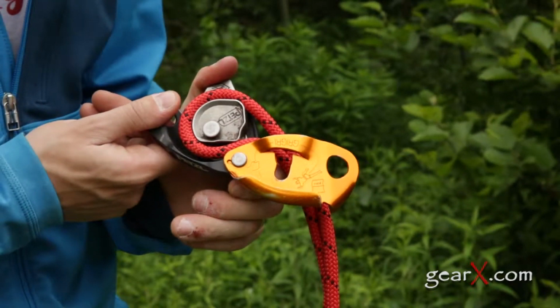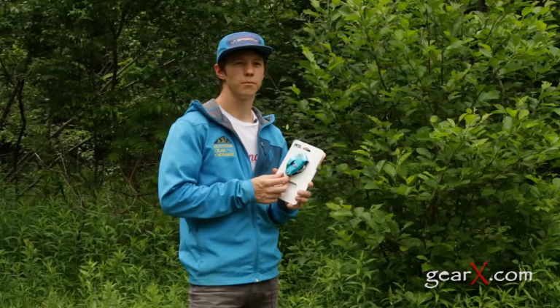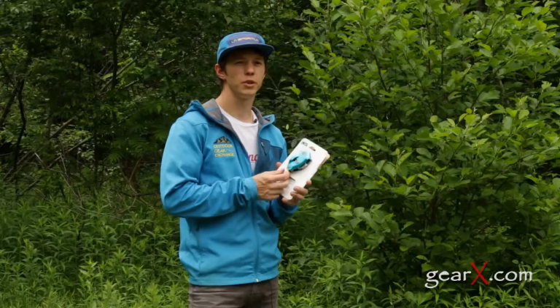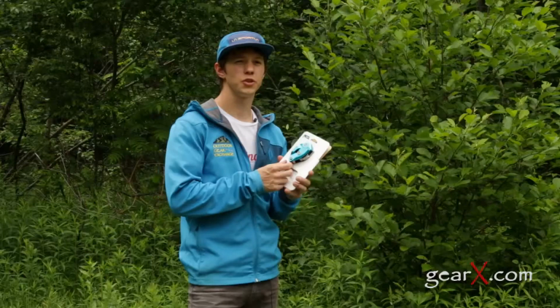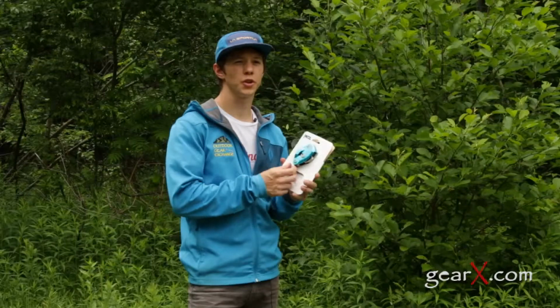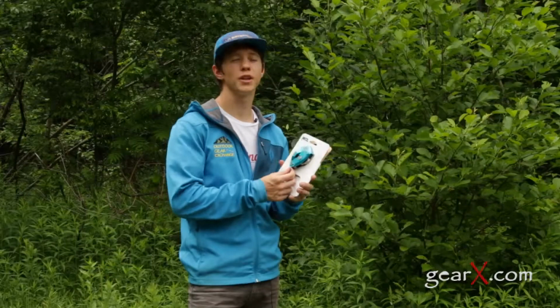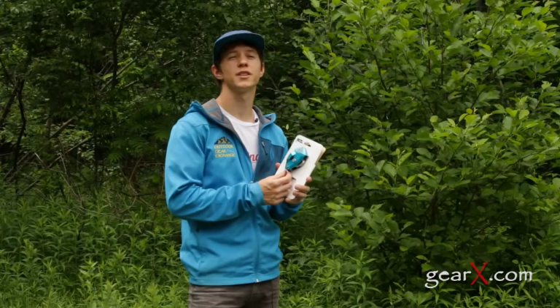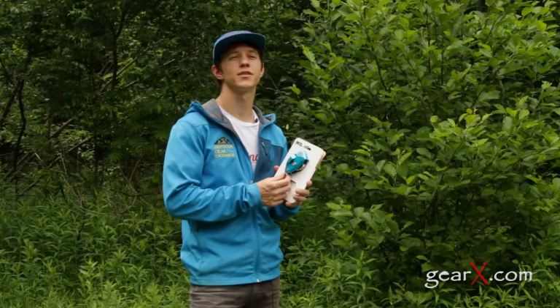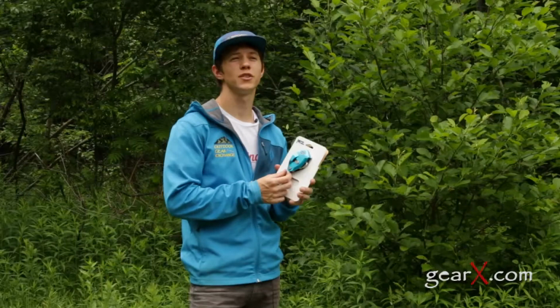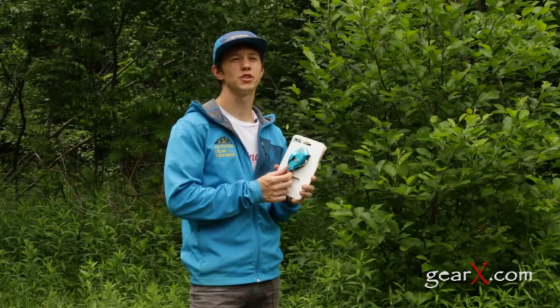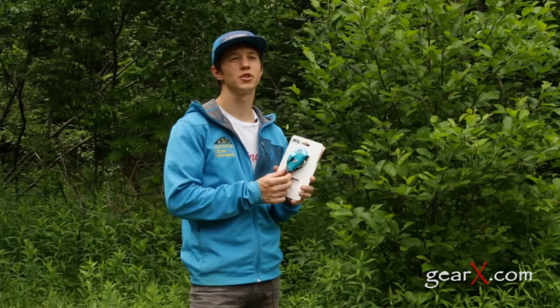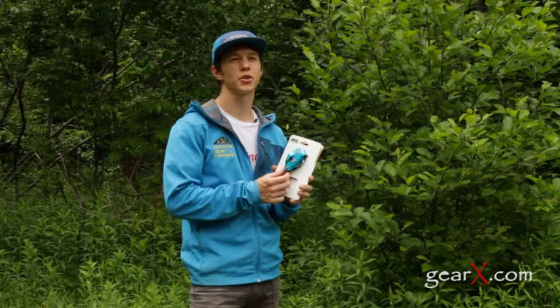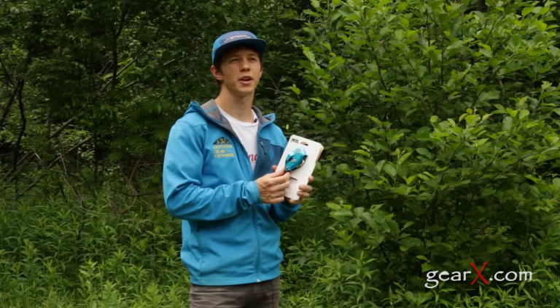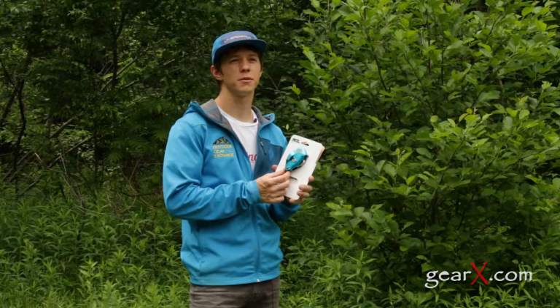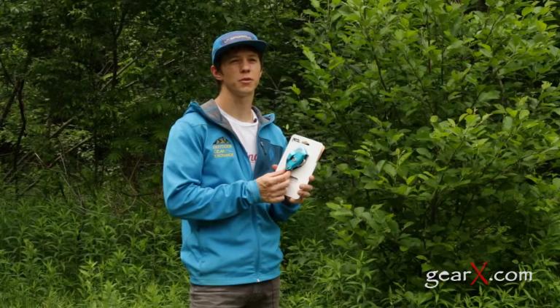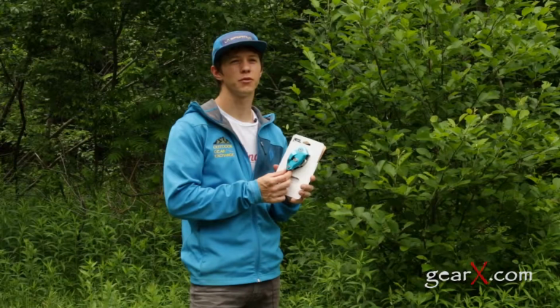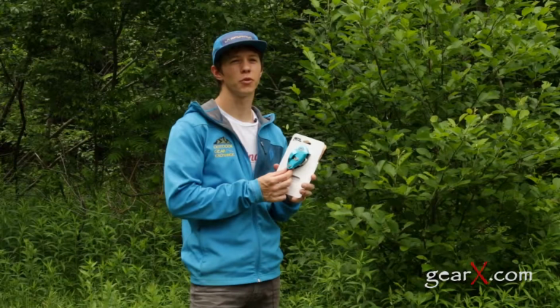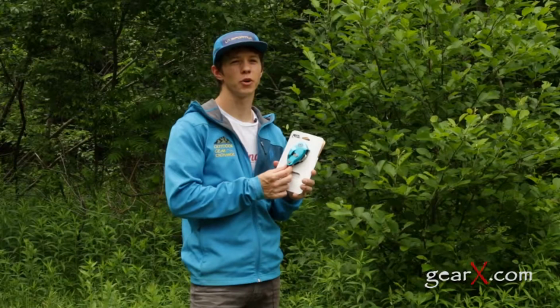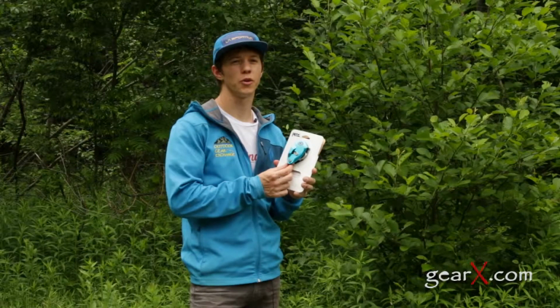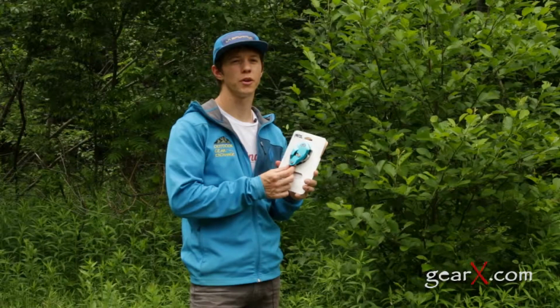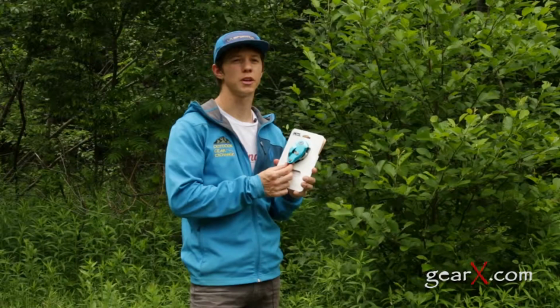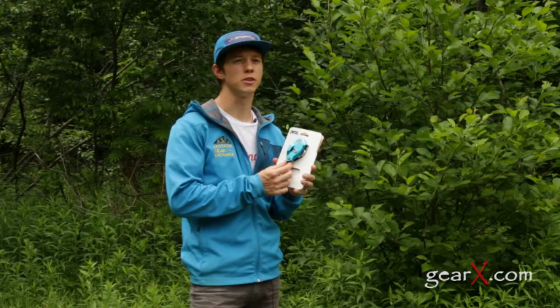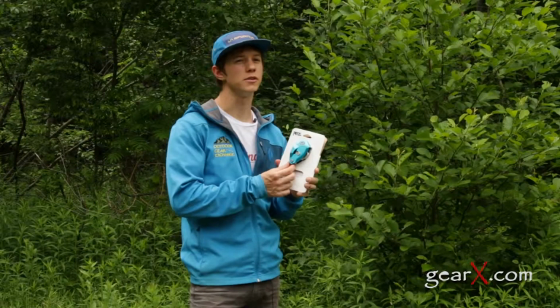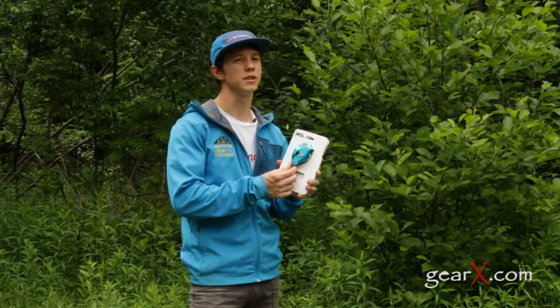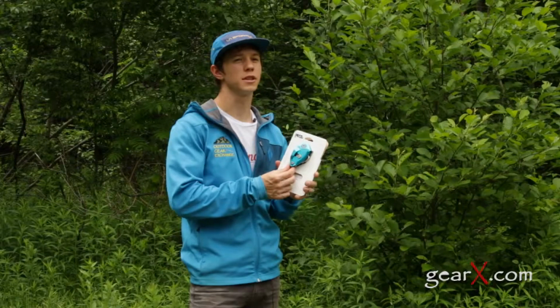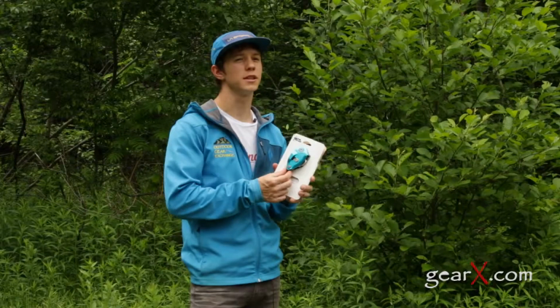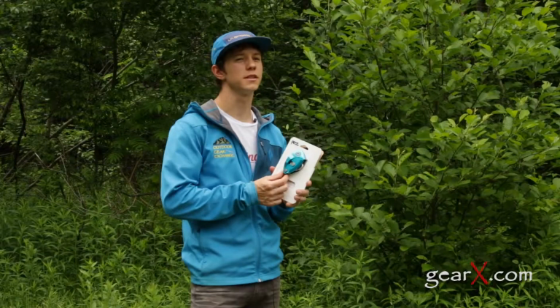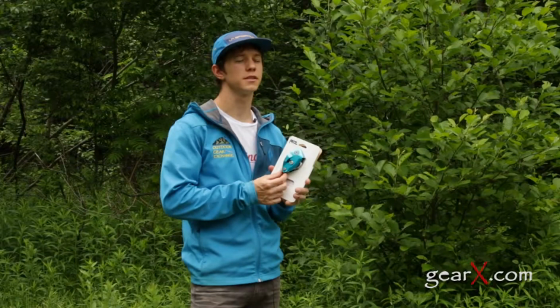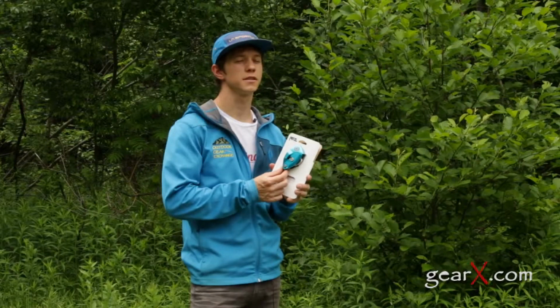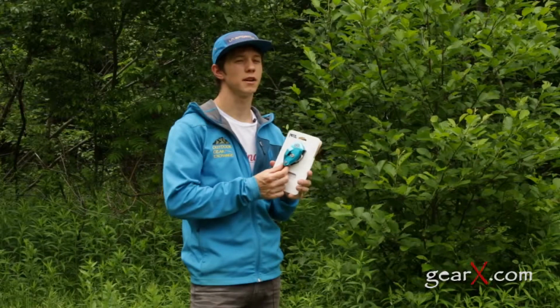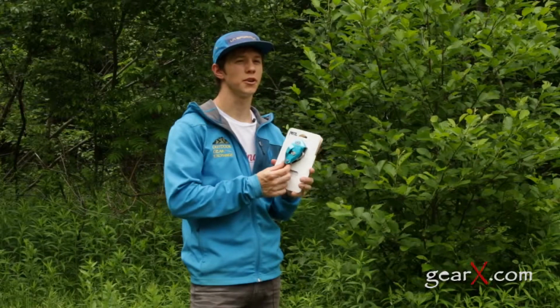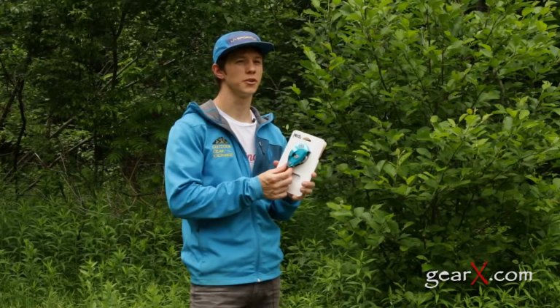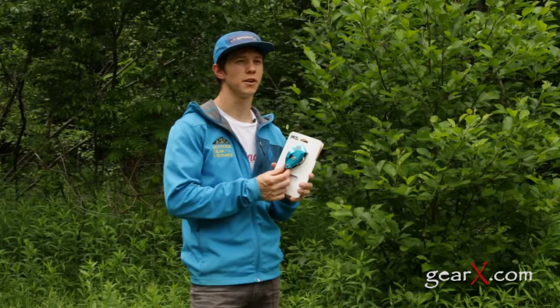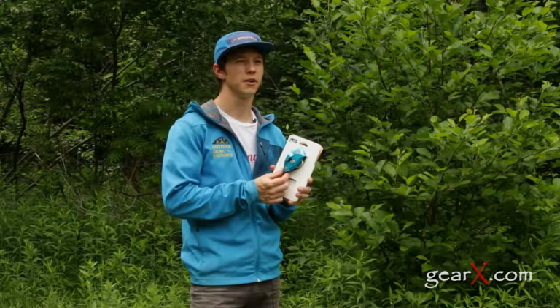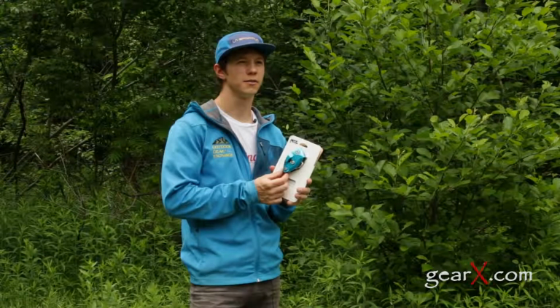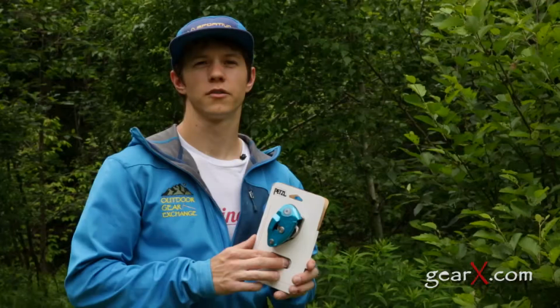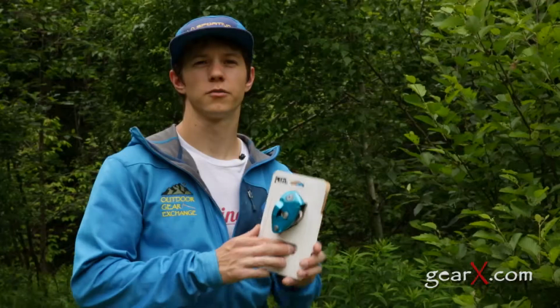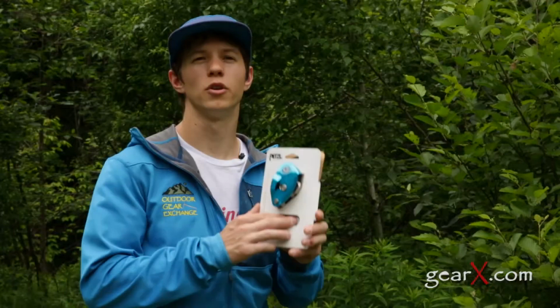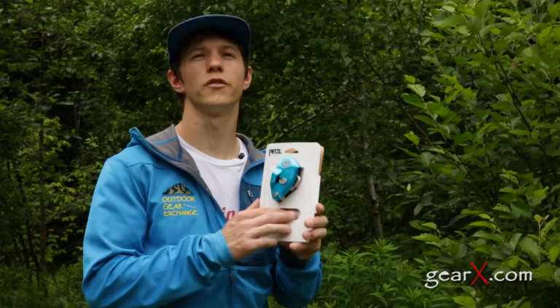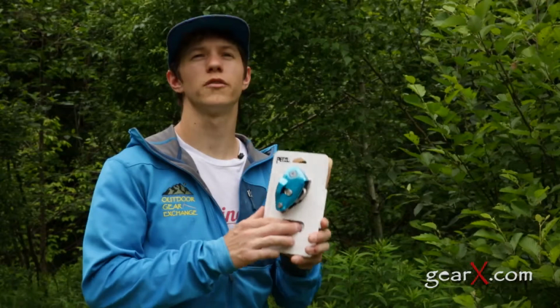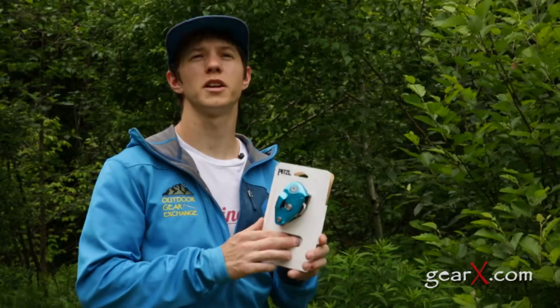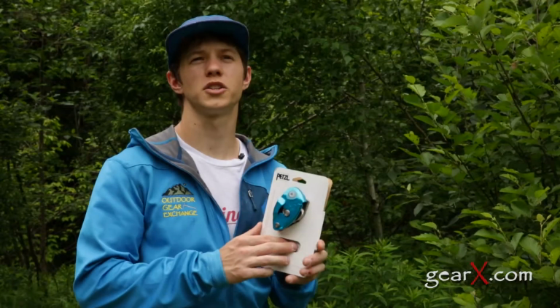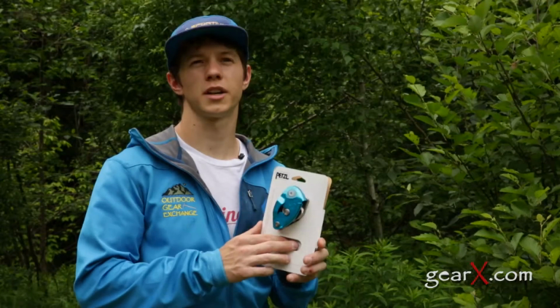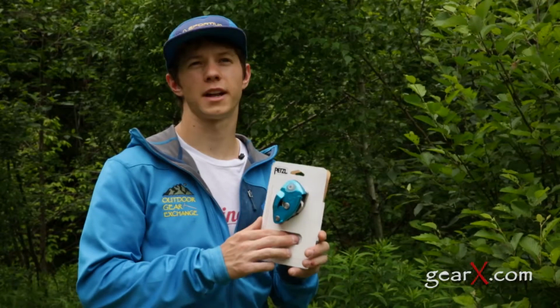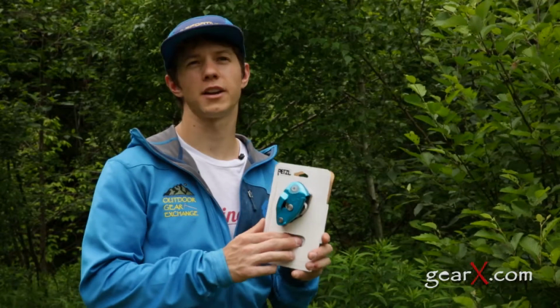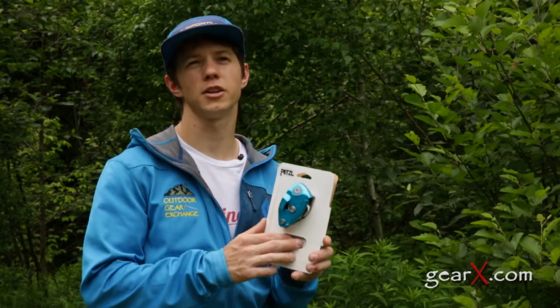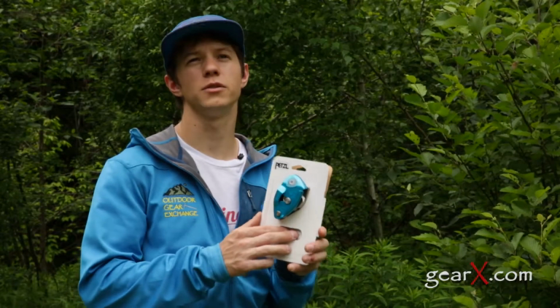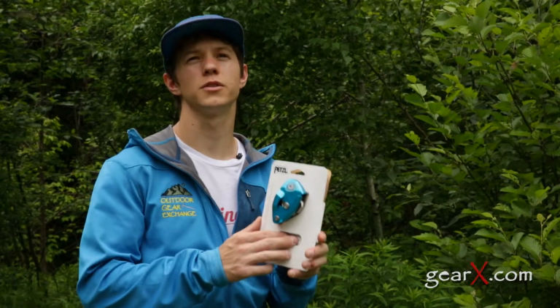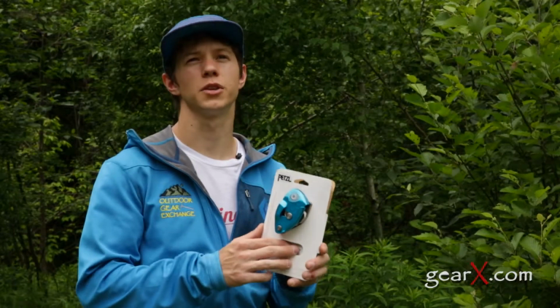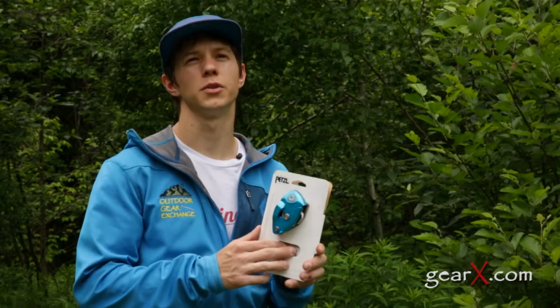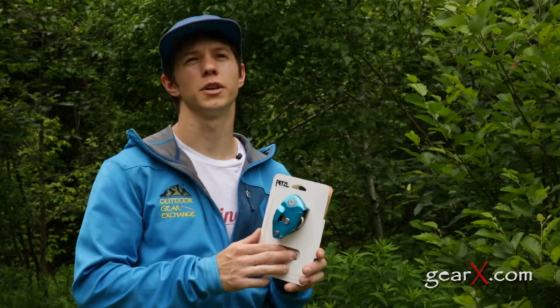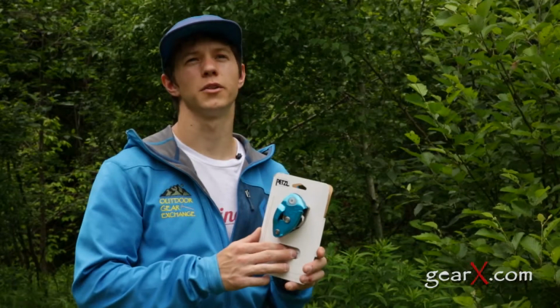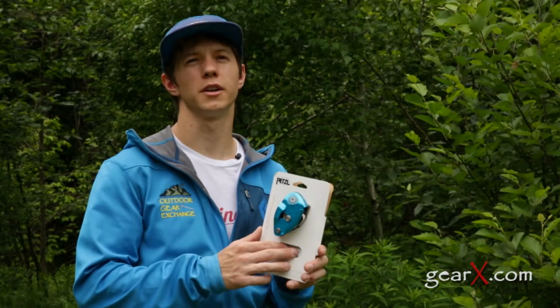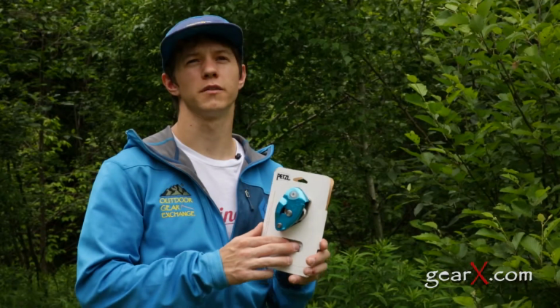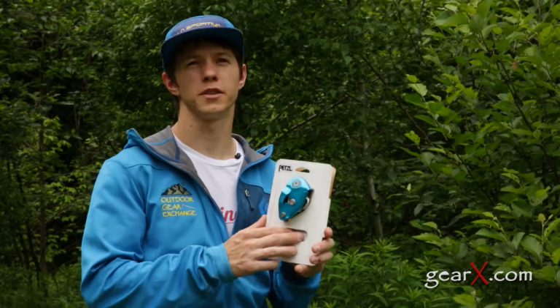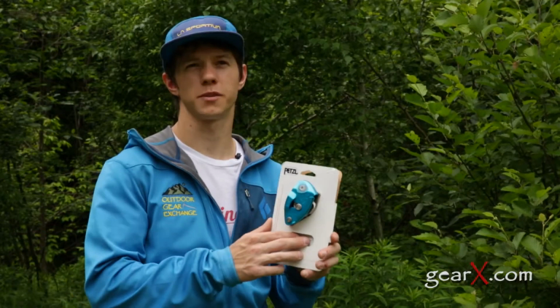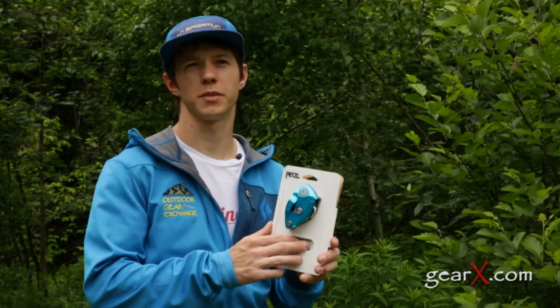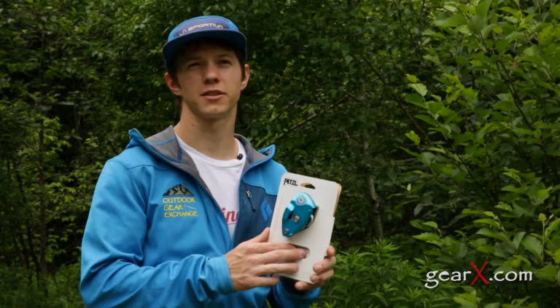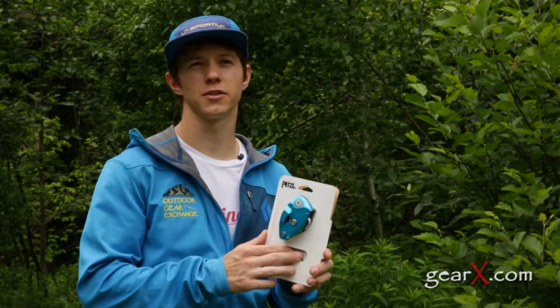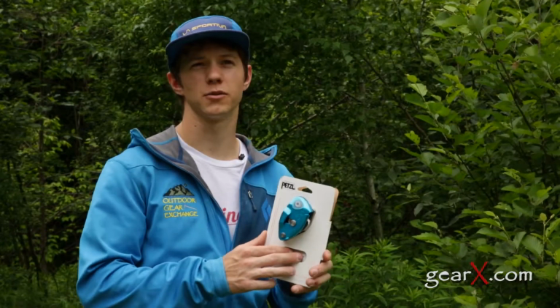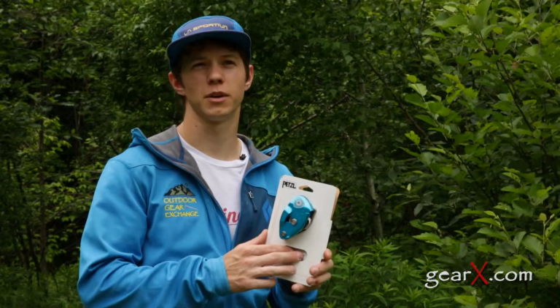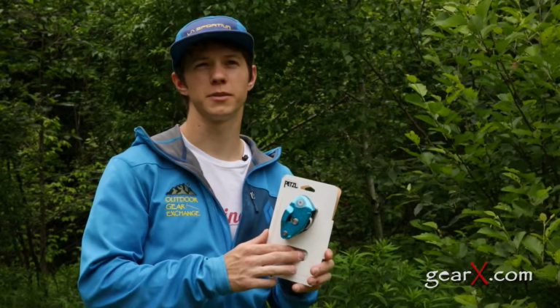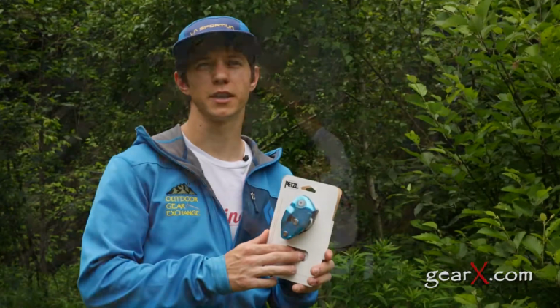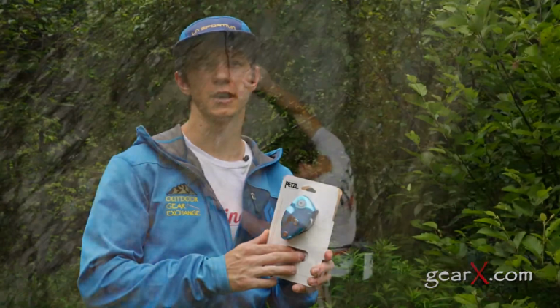Be sure to get sufficient training before going and using this on your own. For more information on how to use the Grigri, visit Petzl's website.